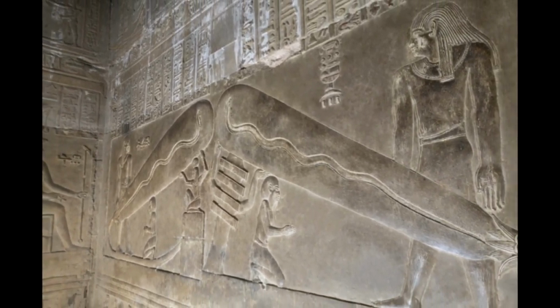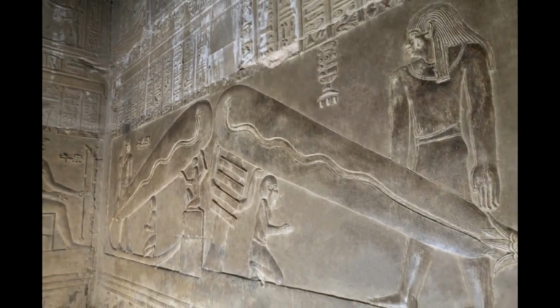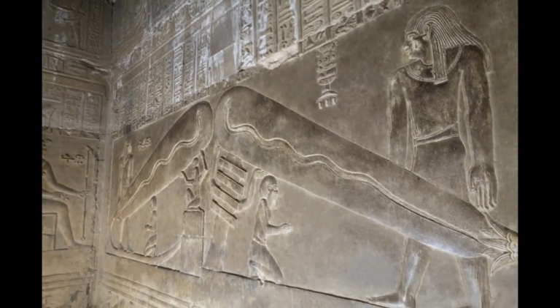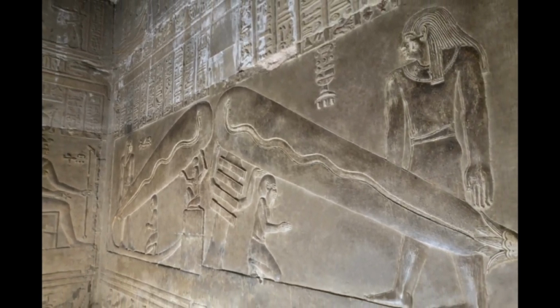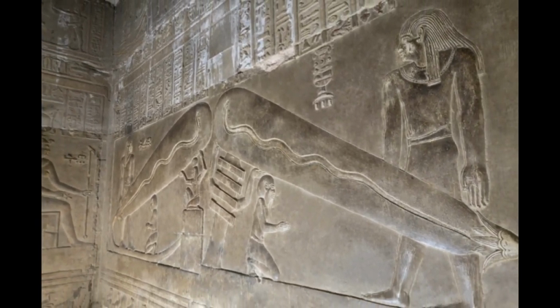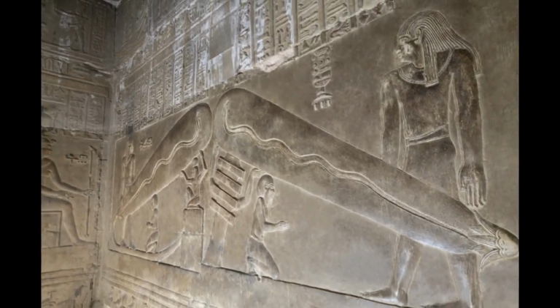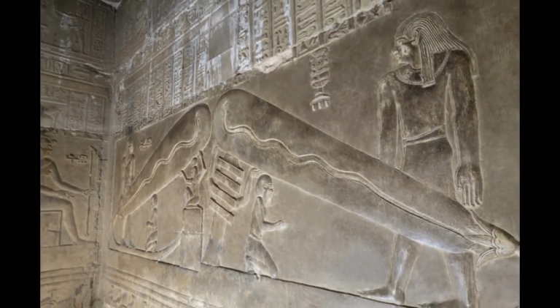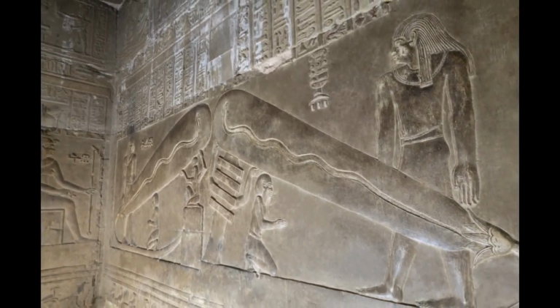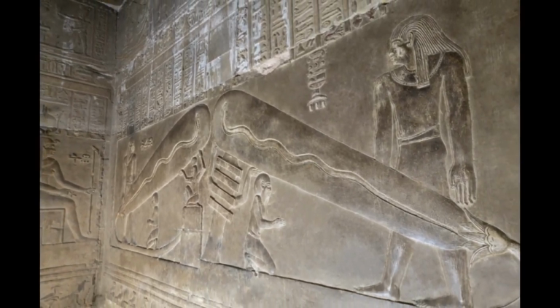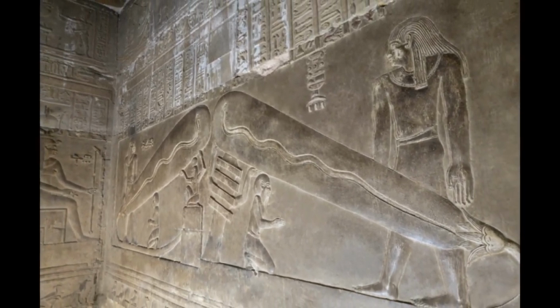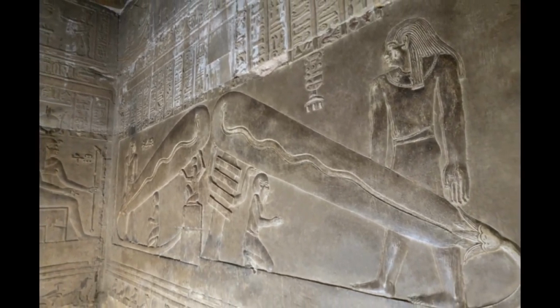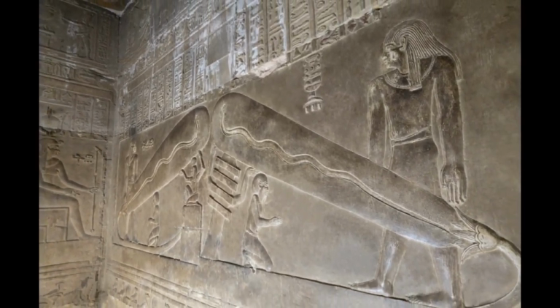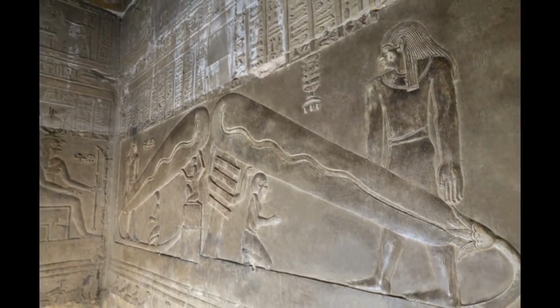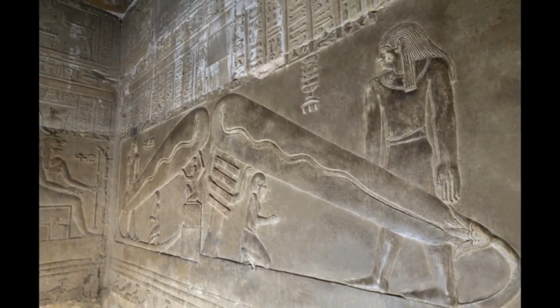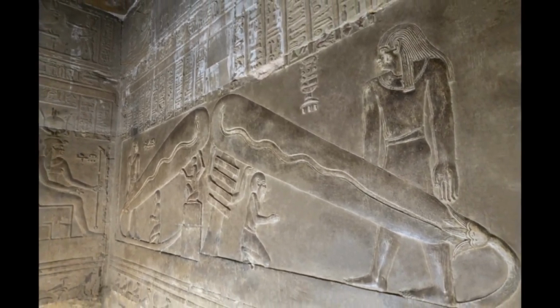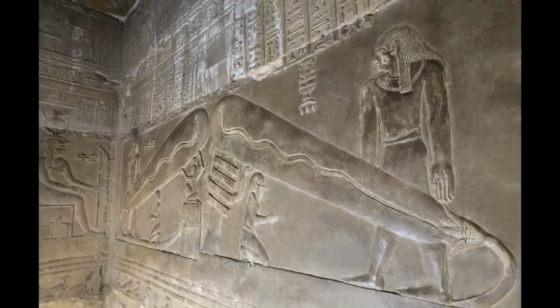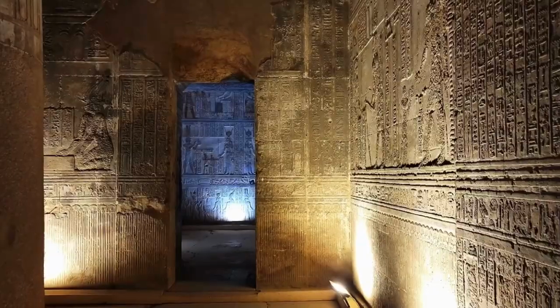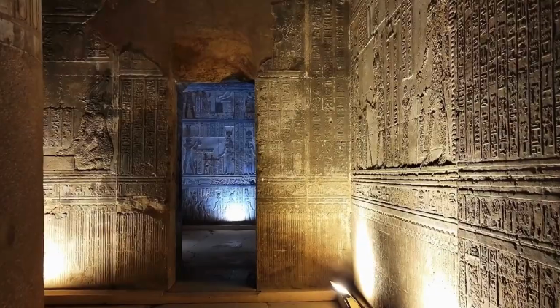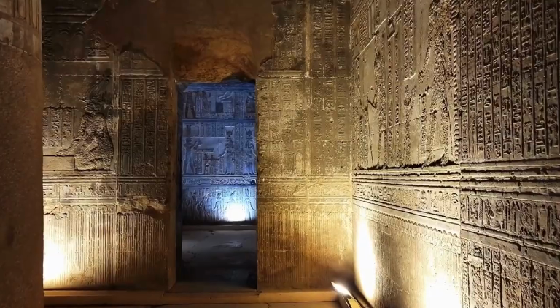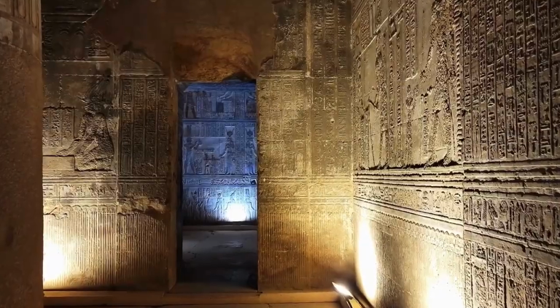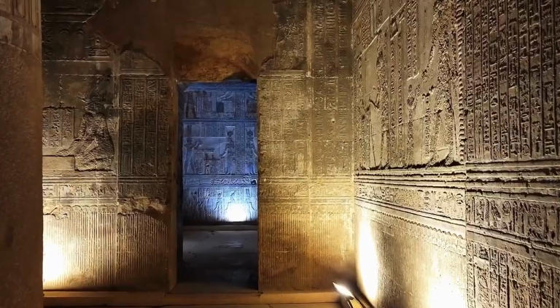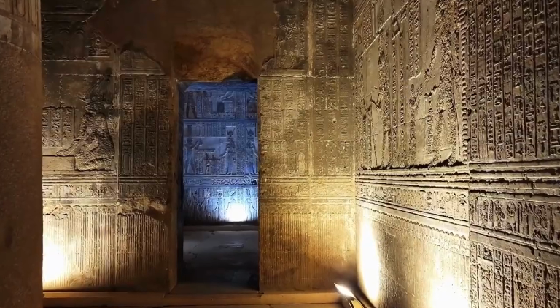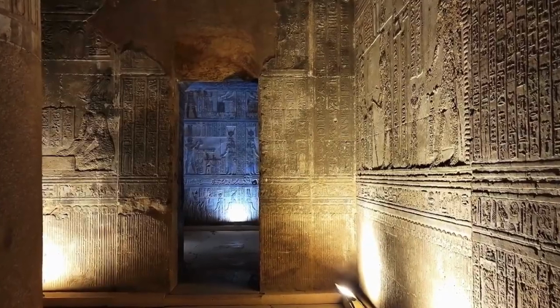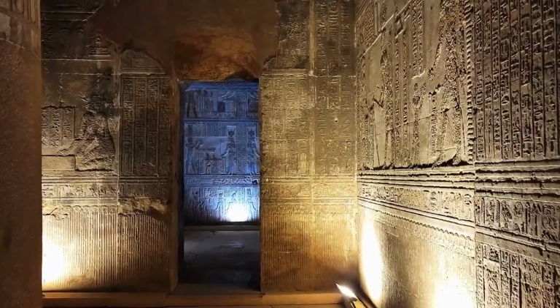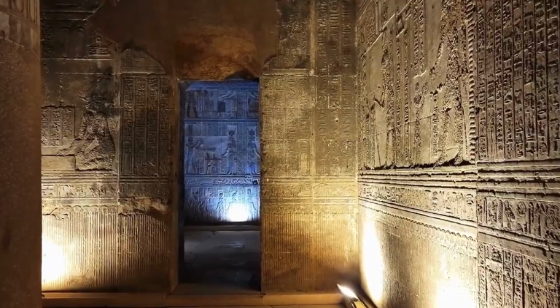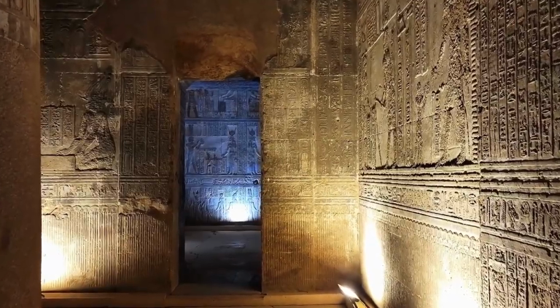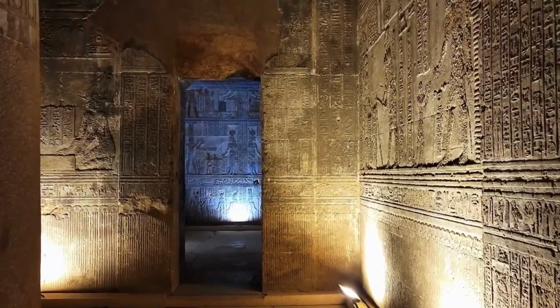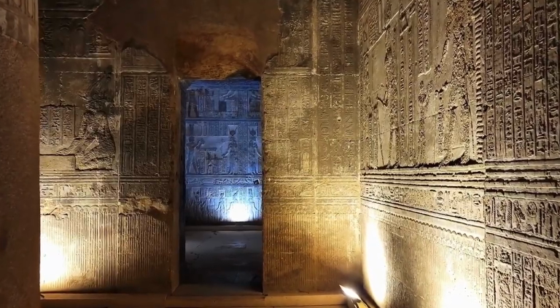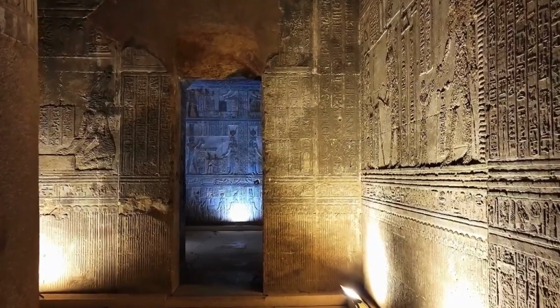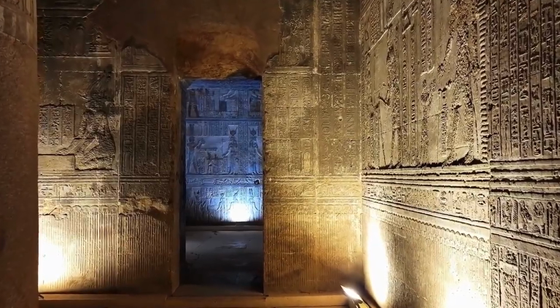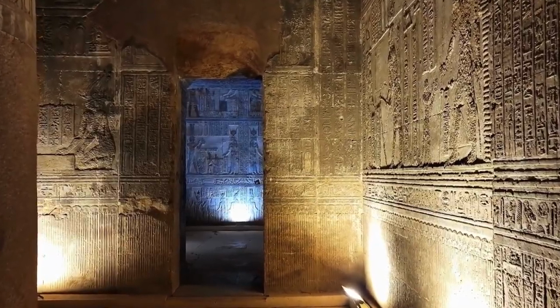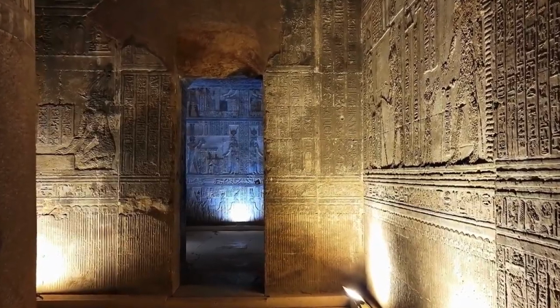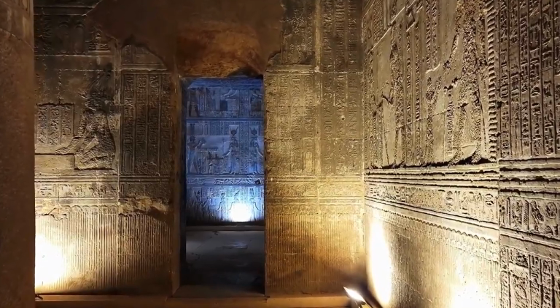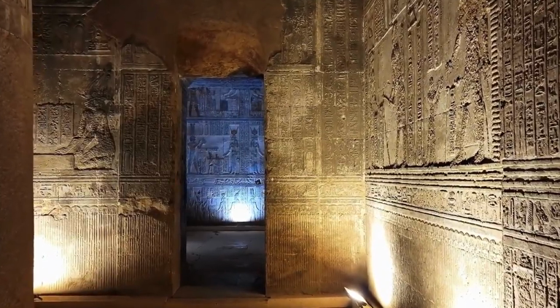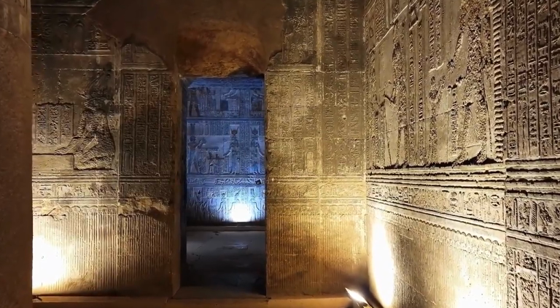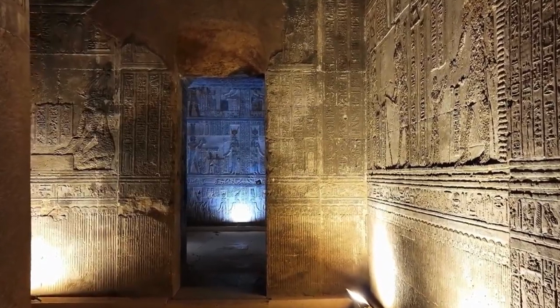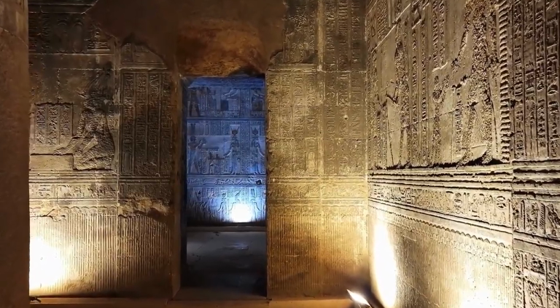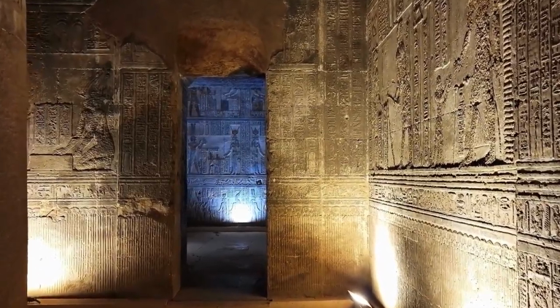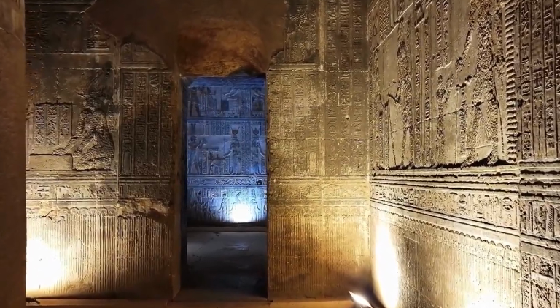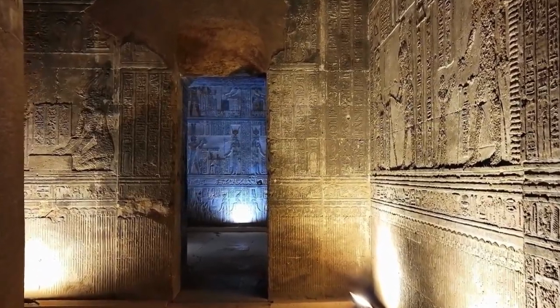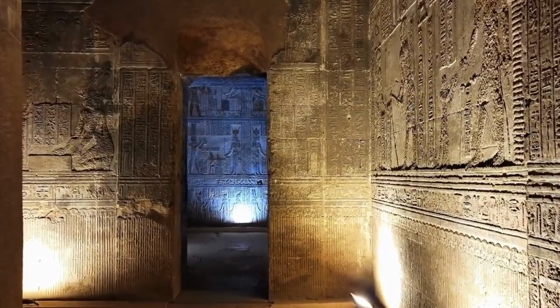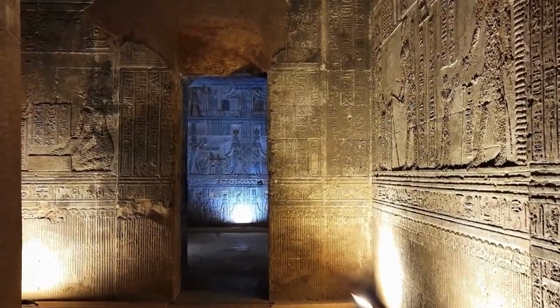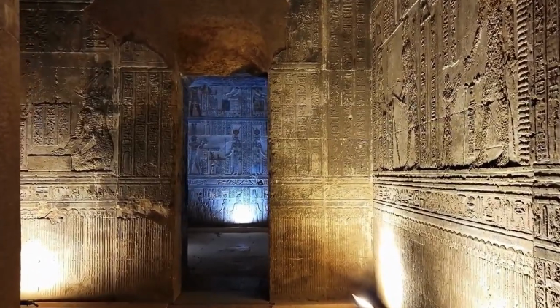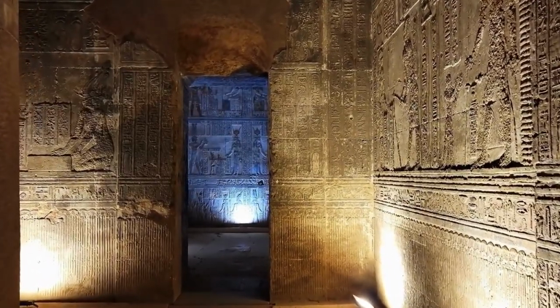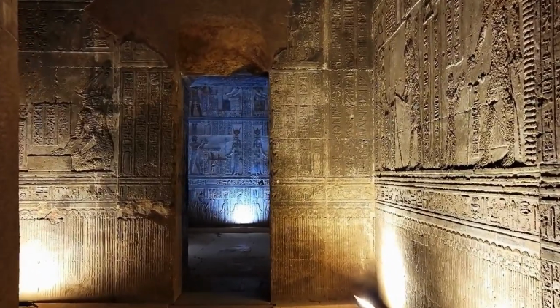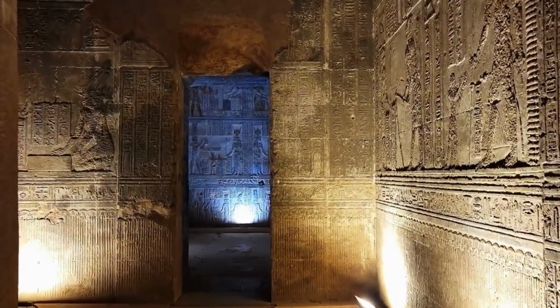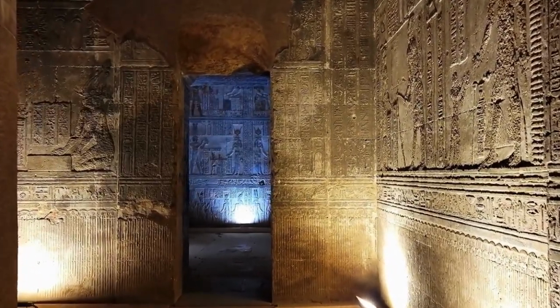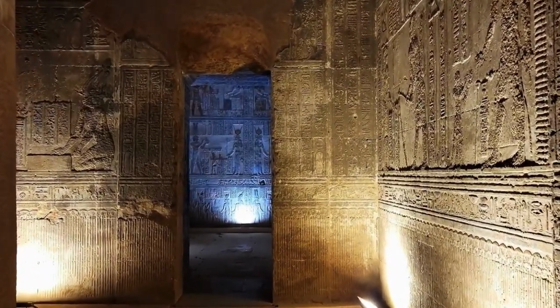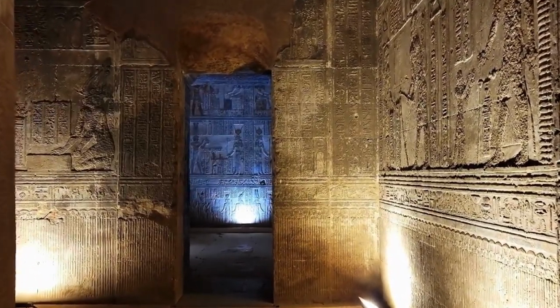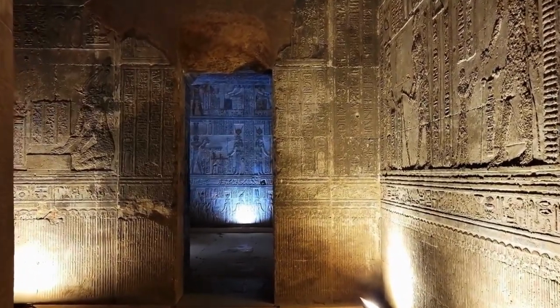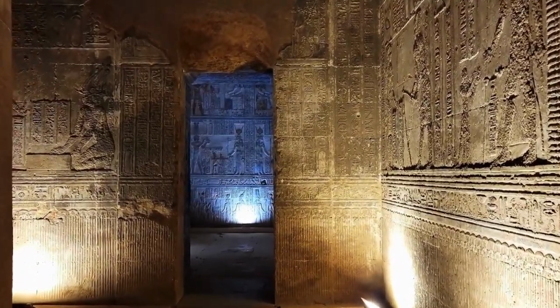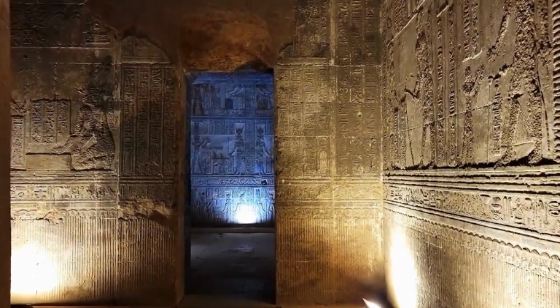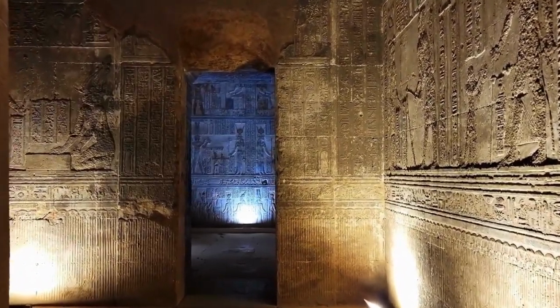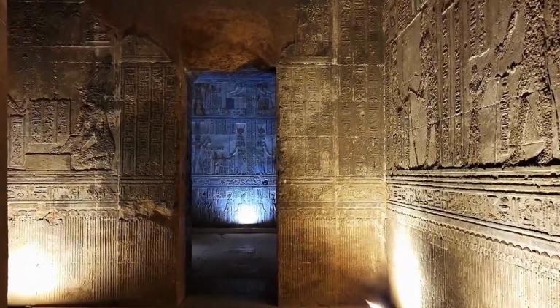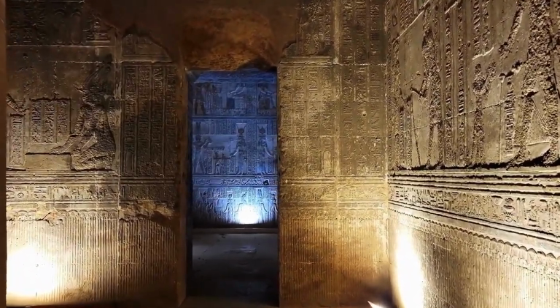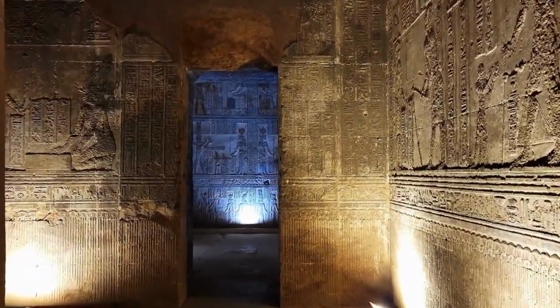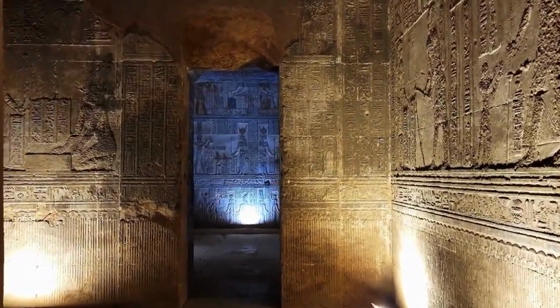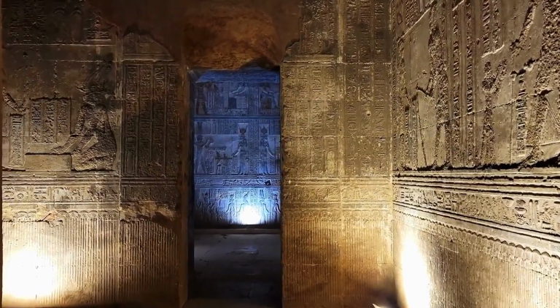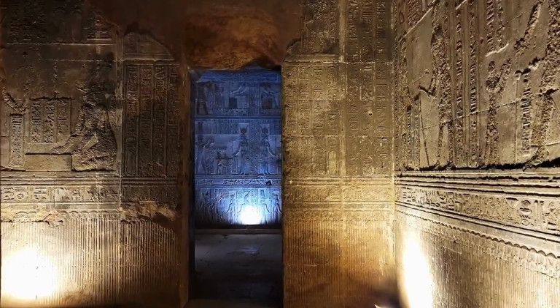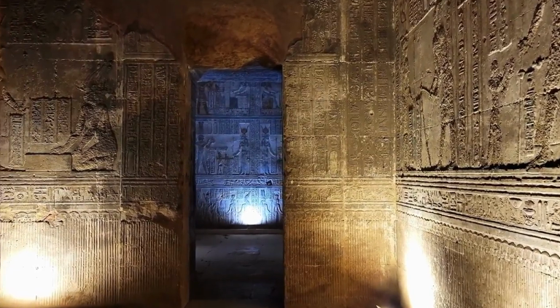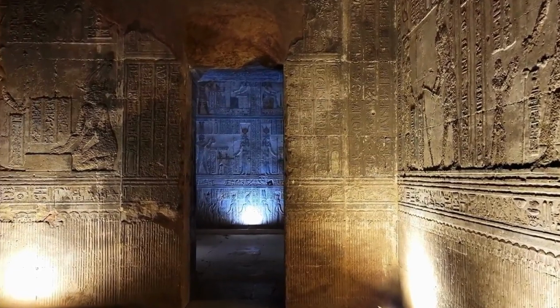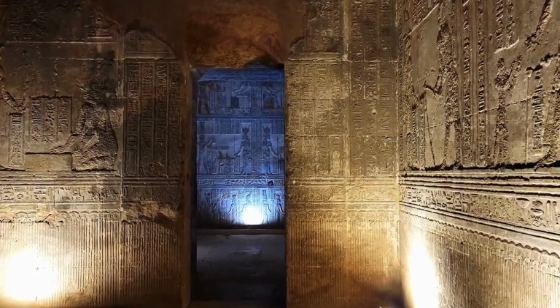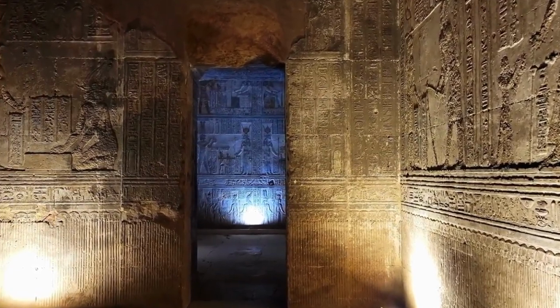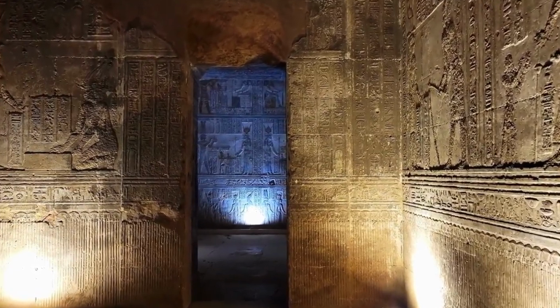But is there any evidence to support this claim? Well, archaeologists have found residue that suggests the Egyptians burned lamps in every part of the temple.